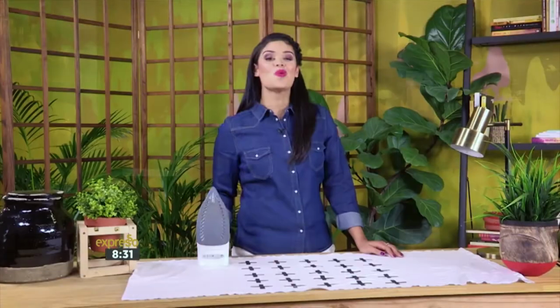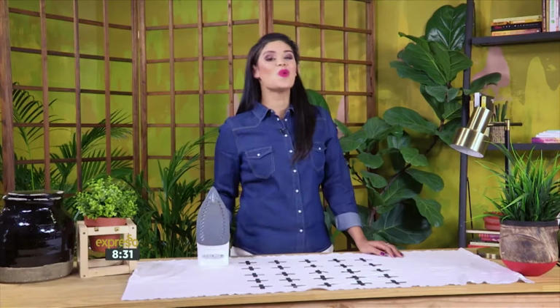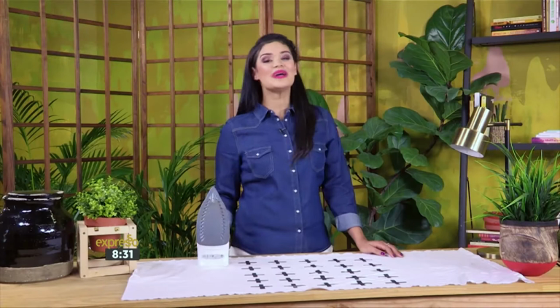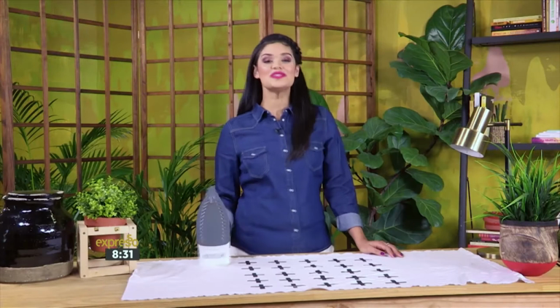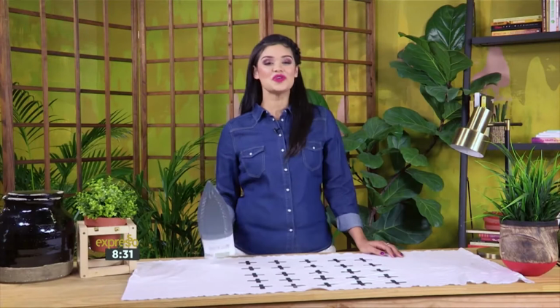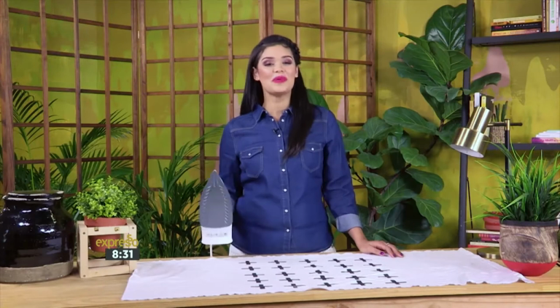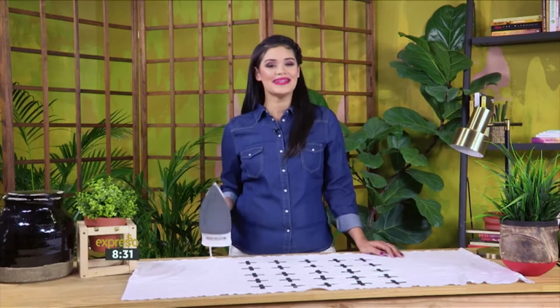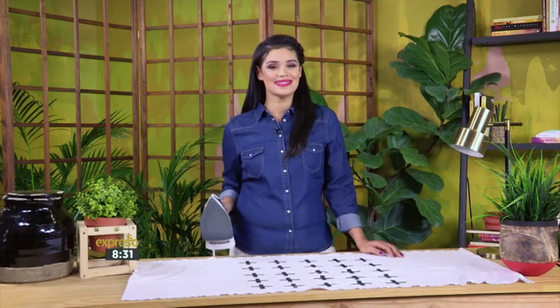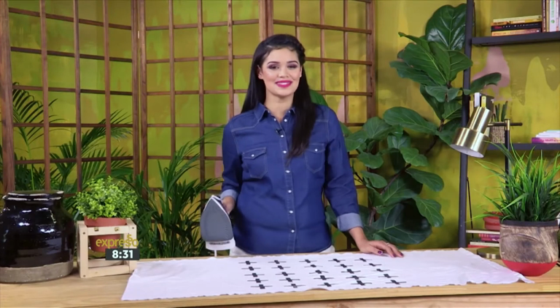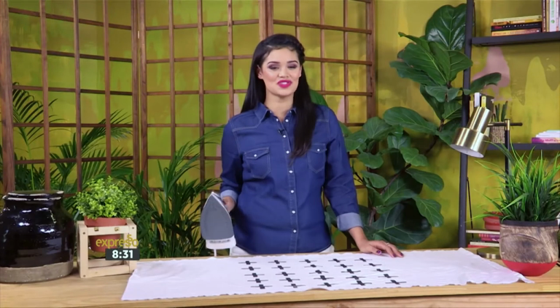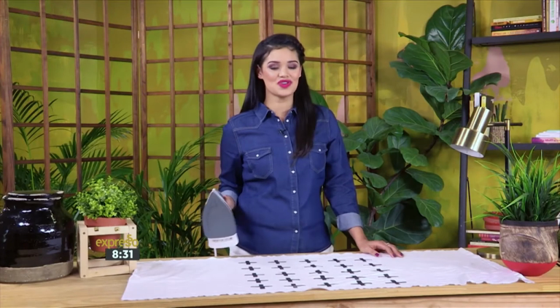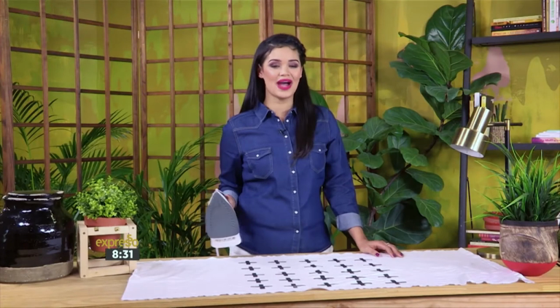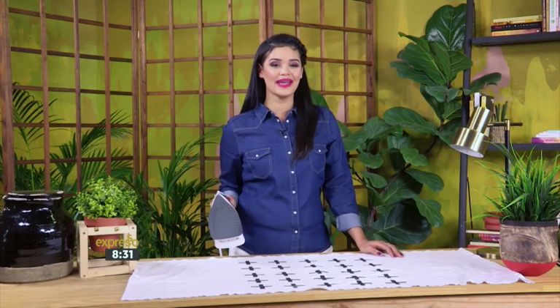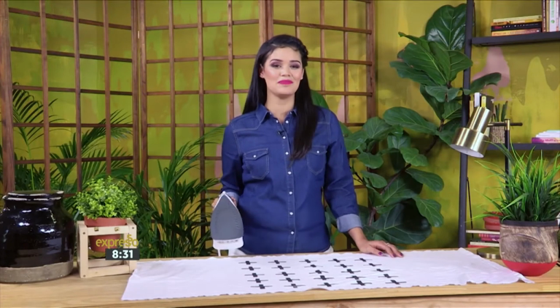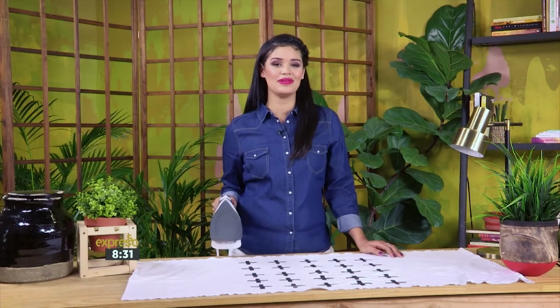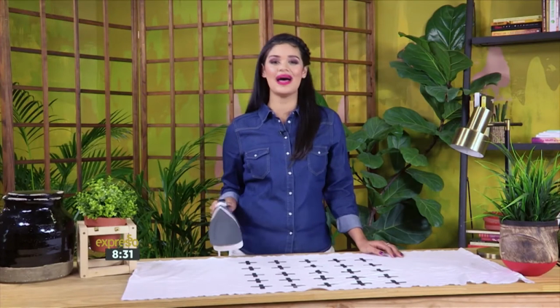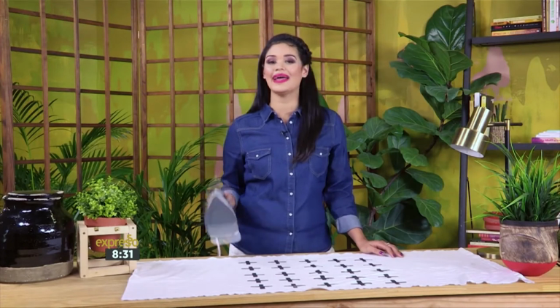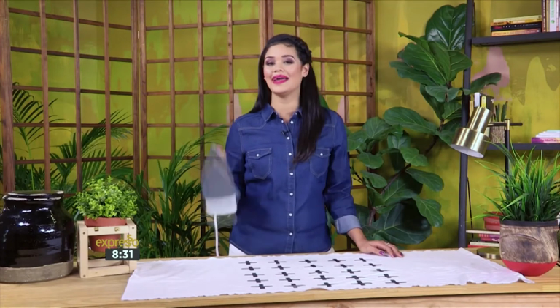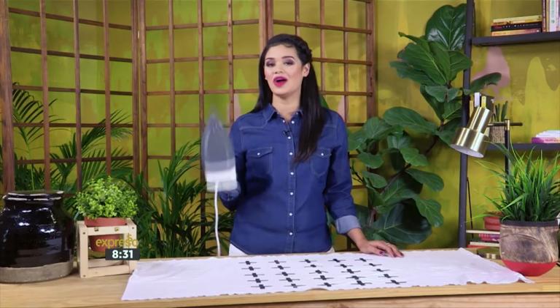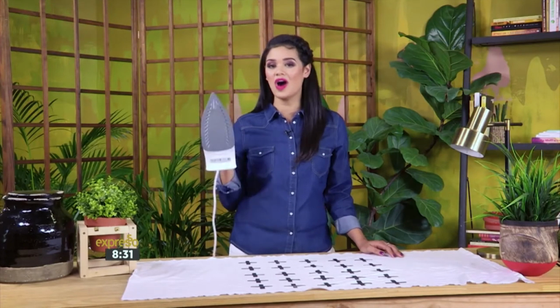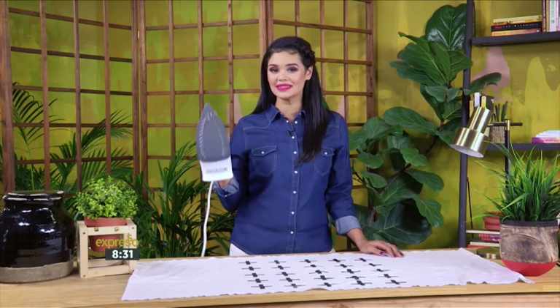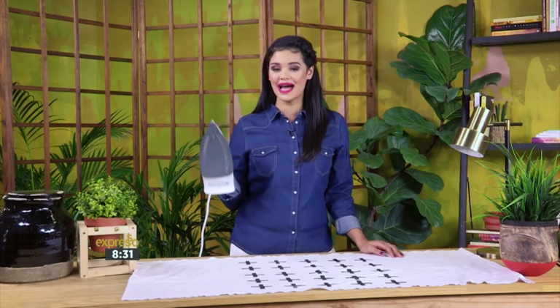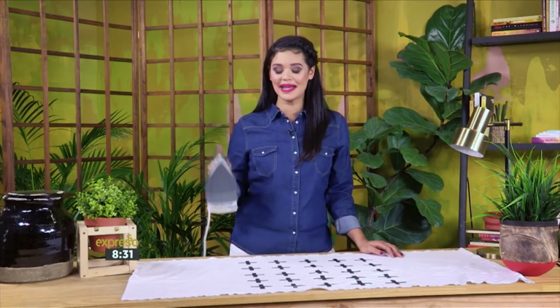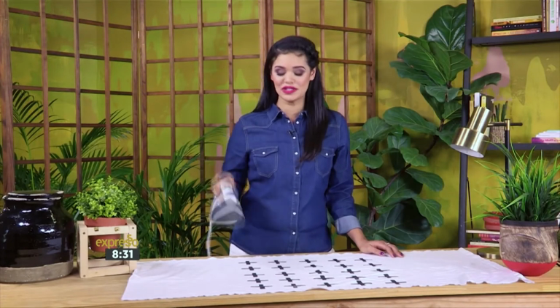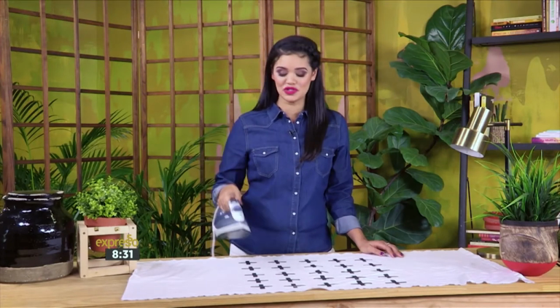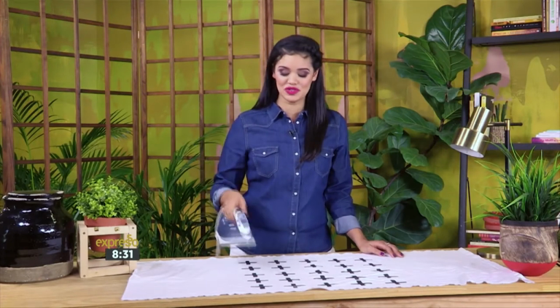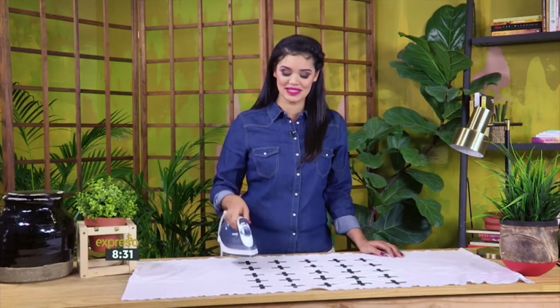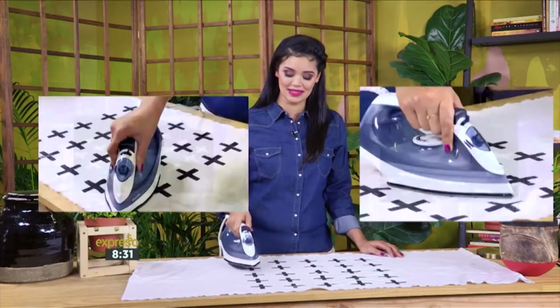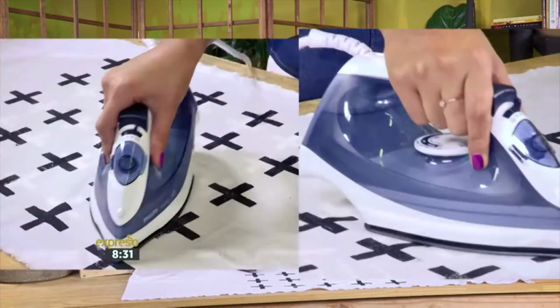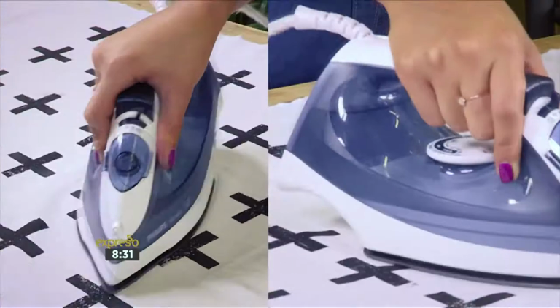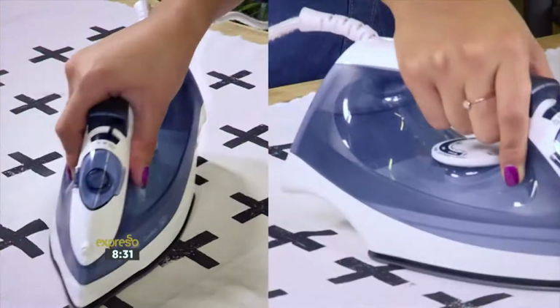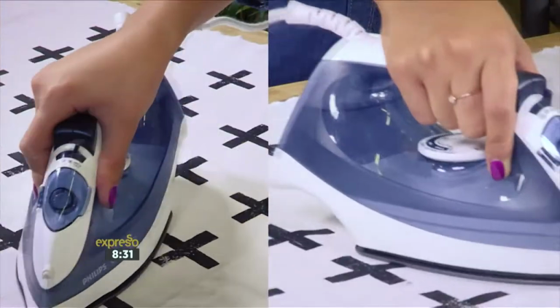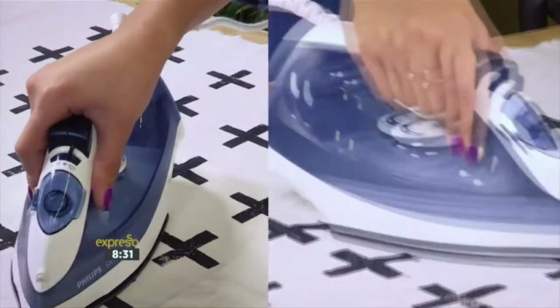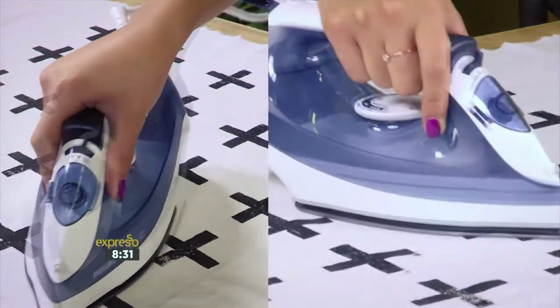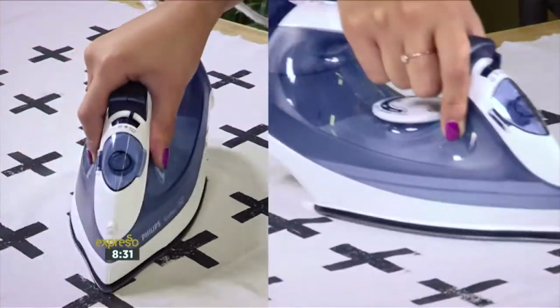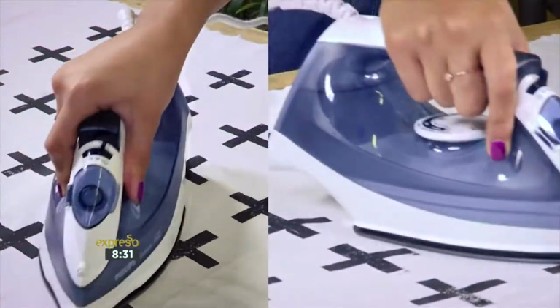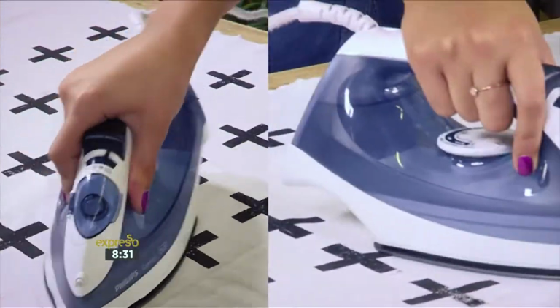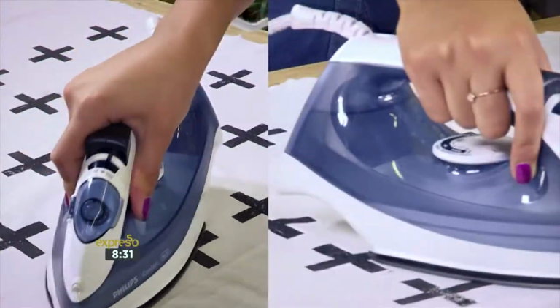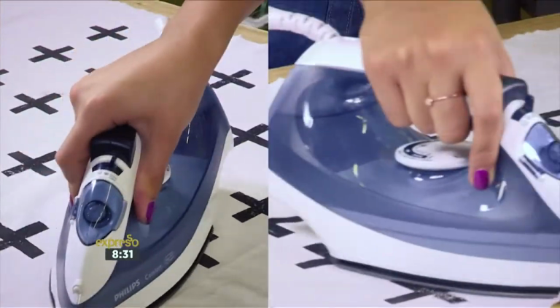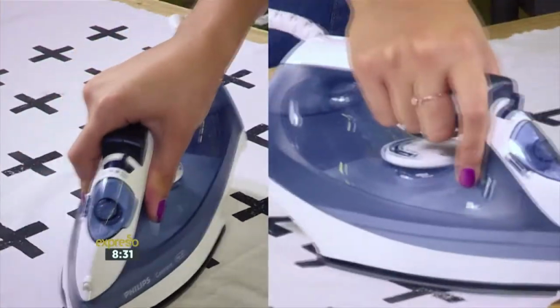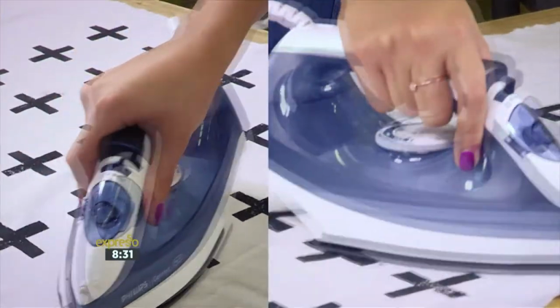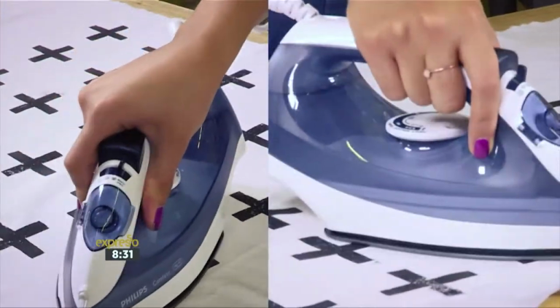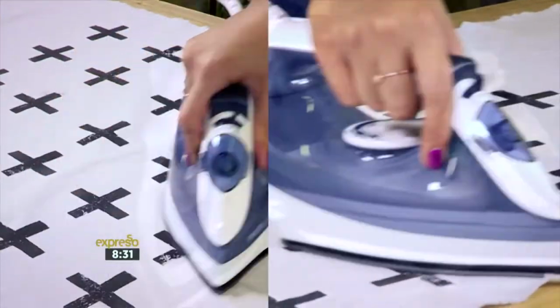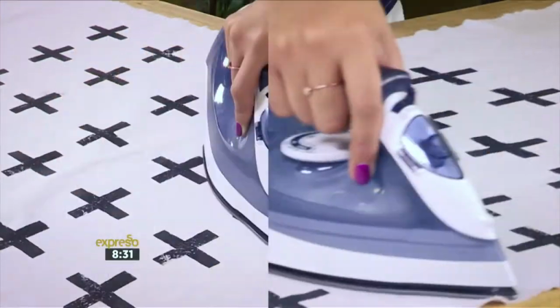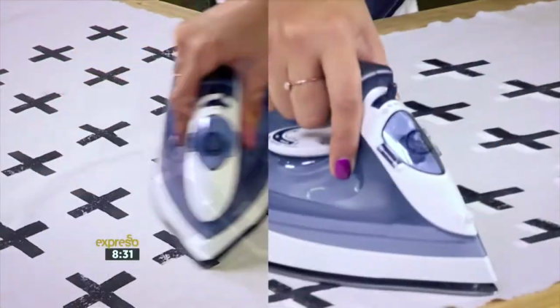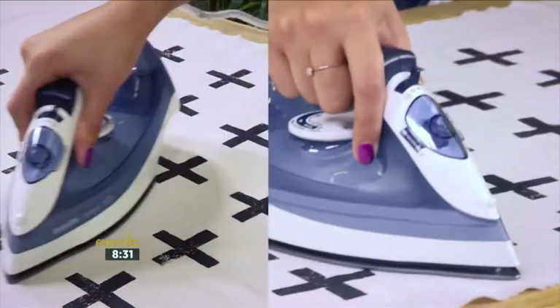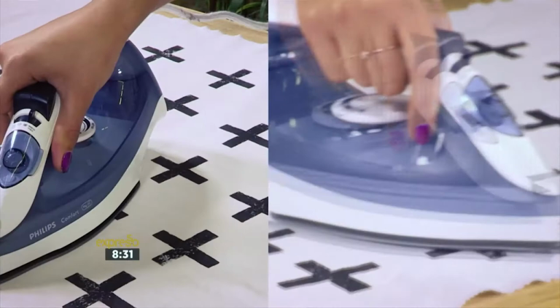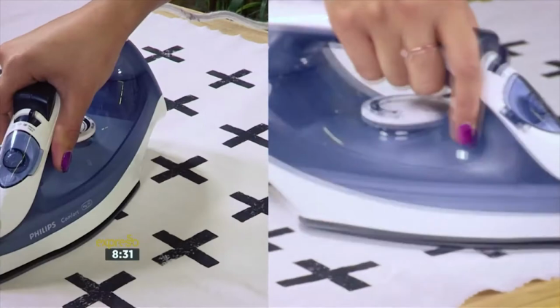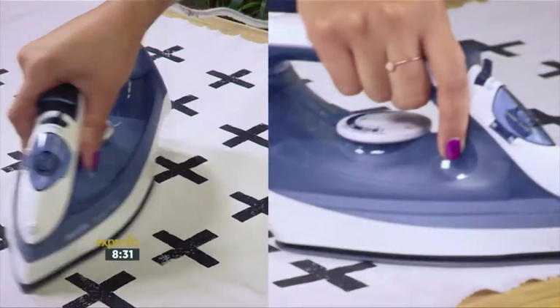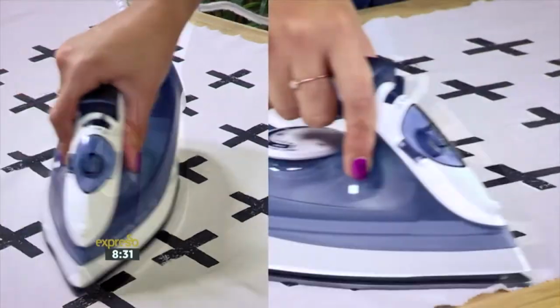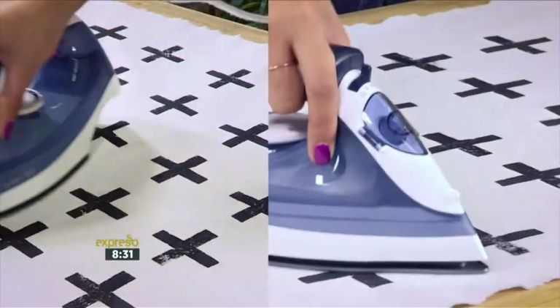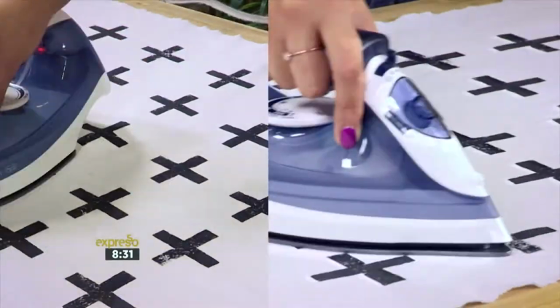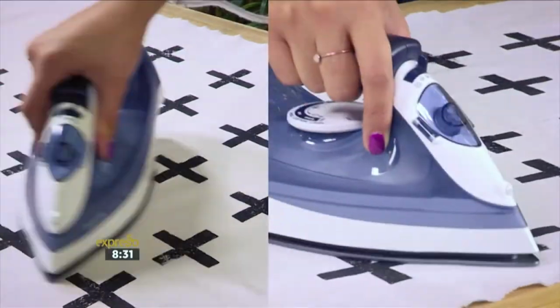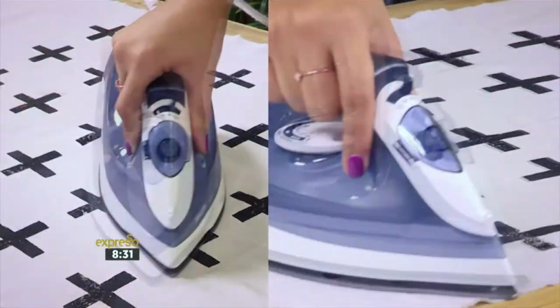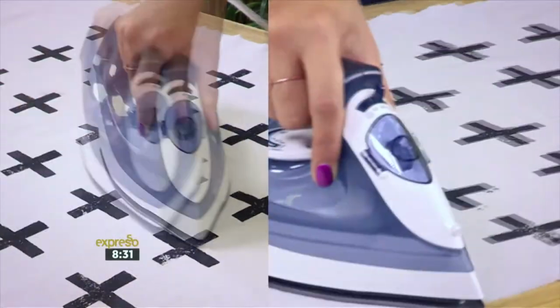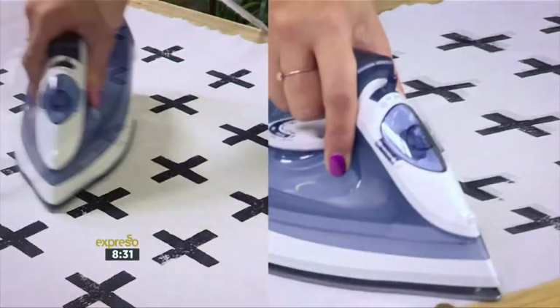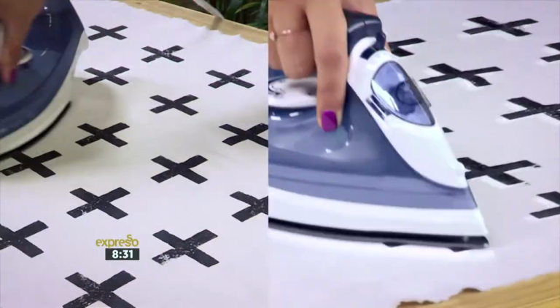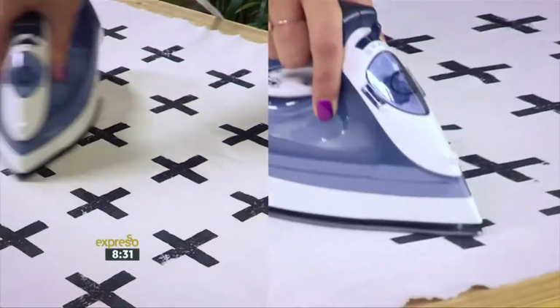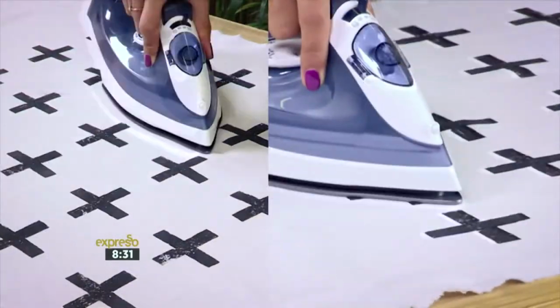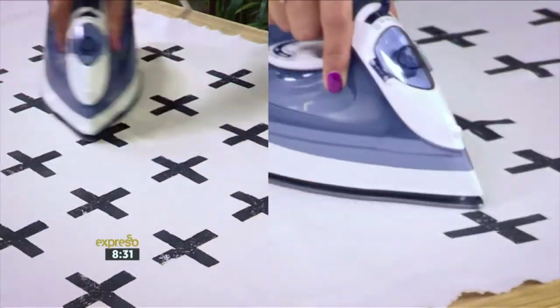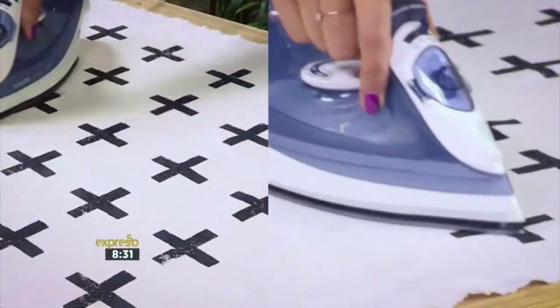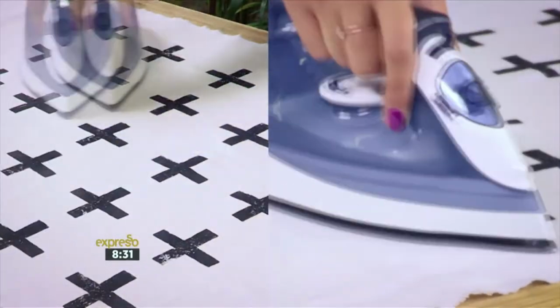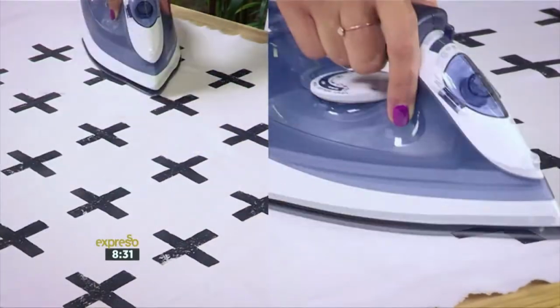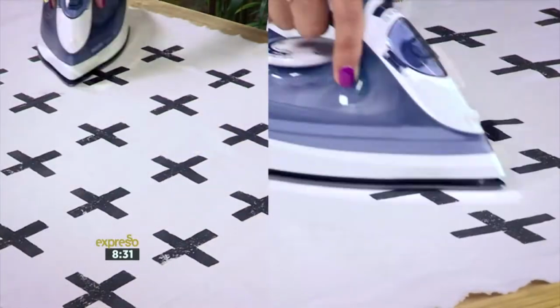Once your paint is dry, apply a hot iron to seal the ink in. This will ensure that the paint doesn't fade when you wash it.